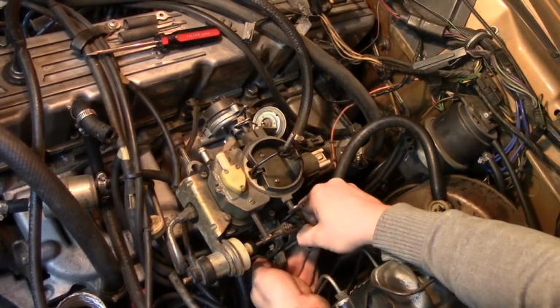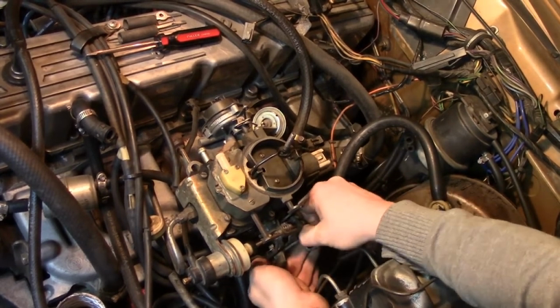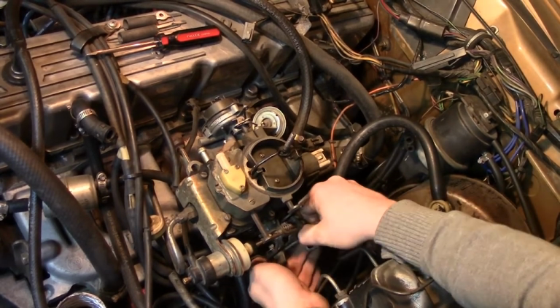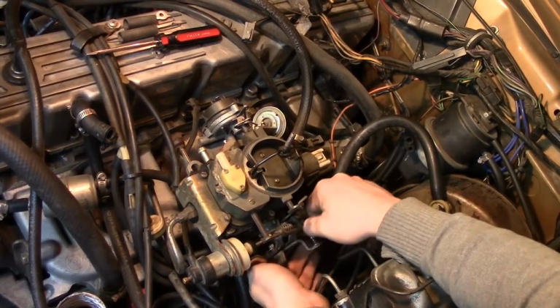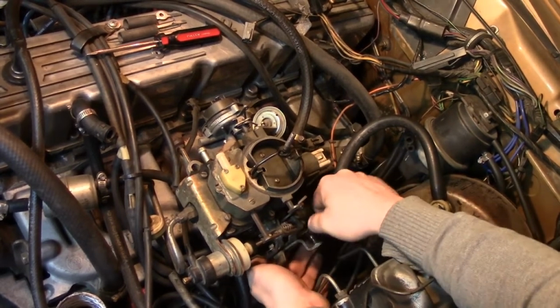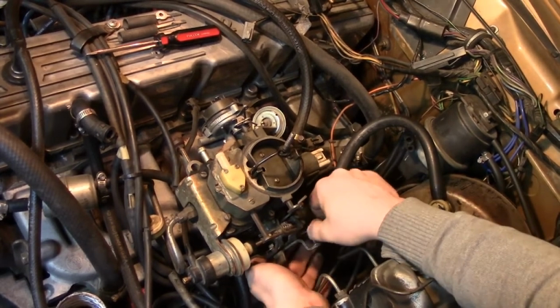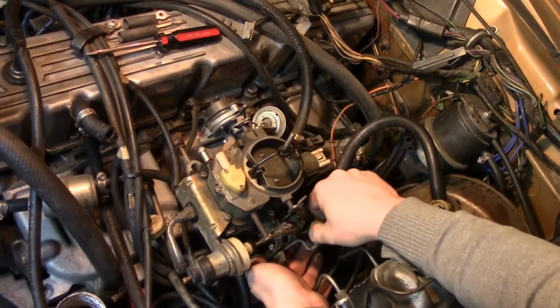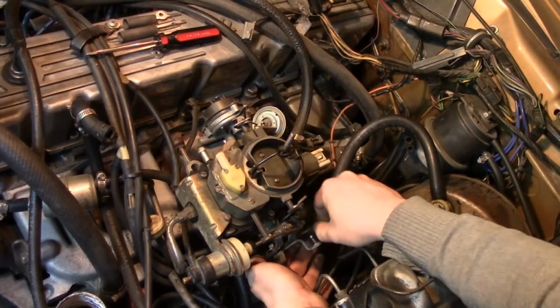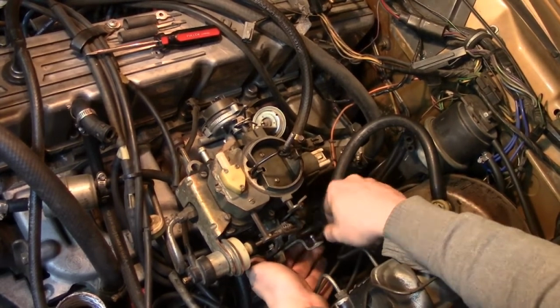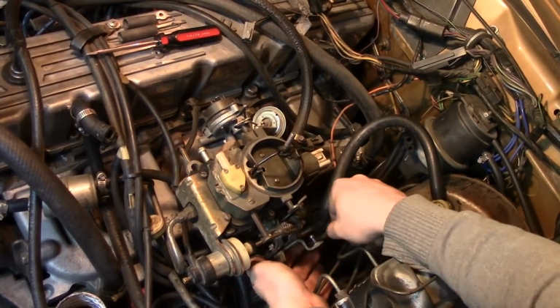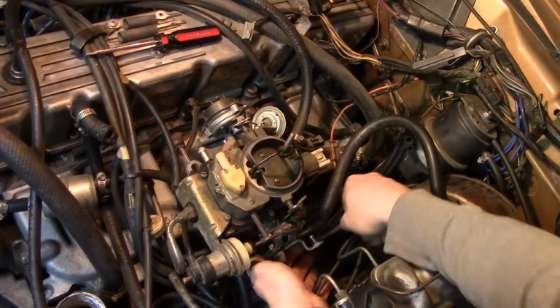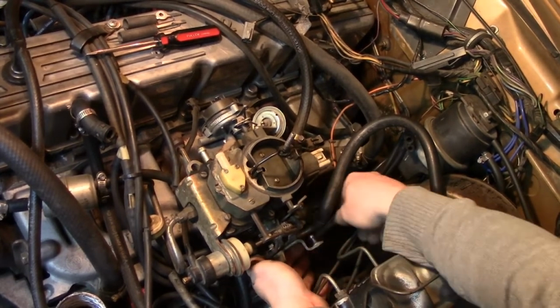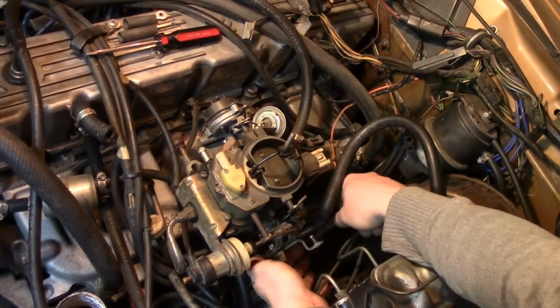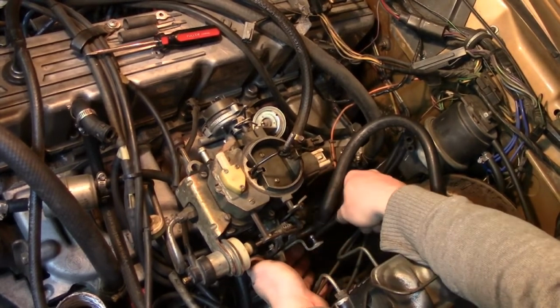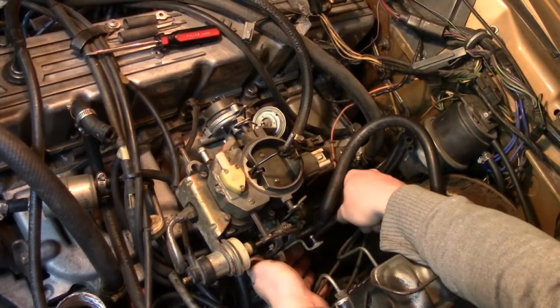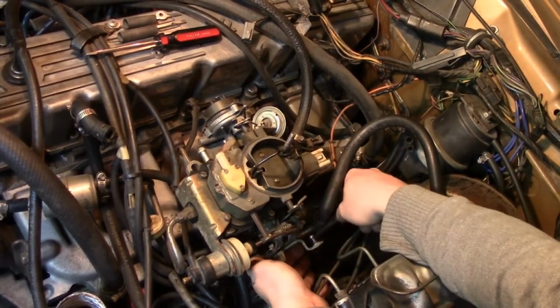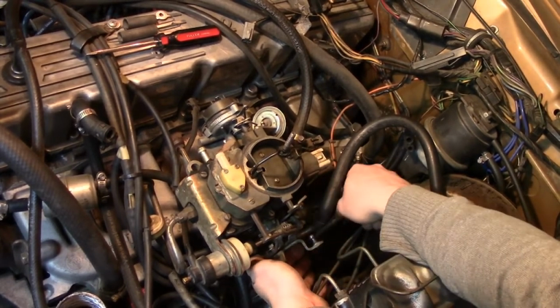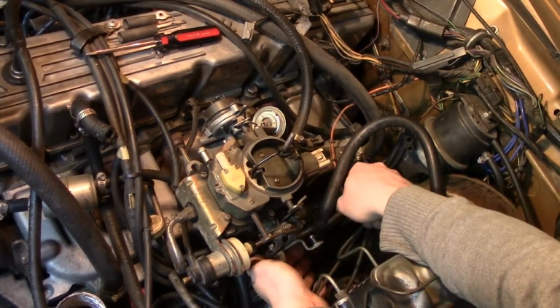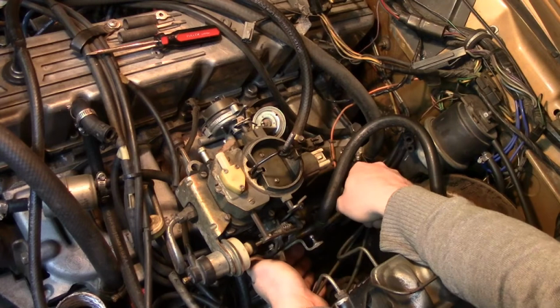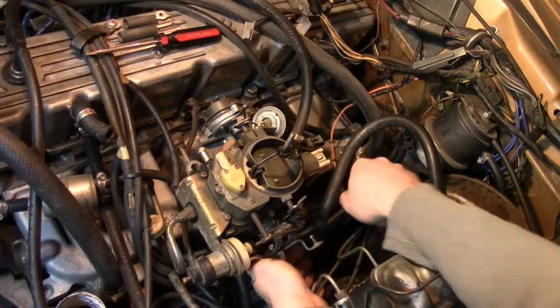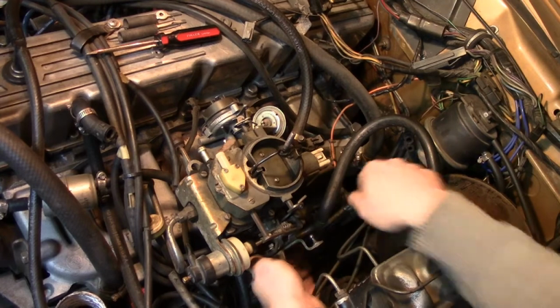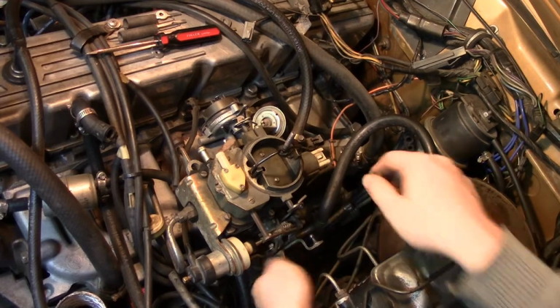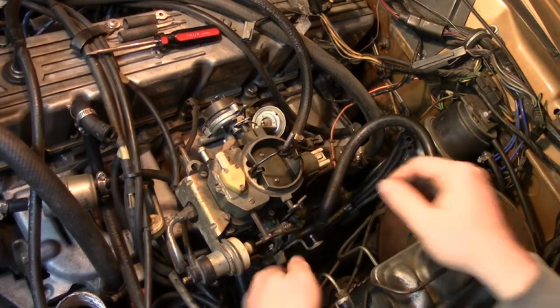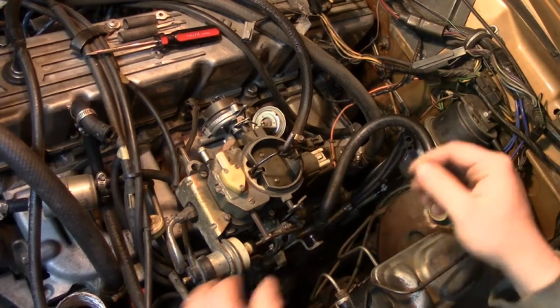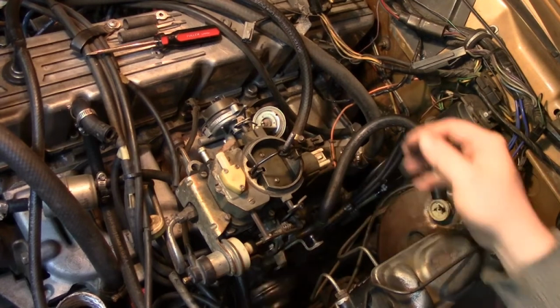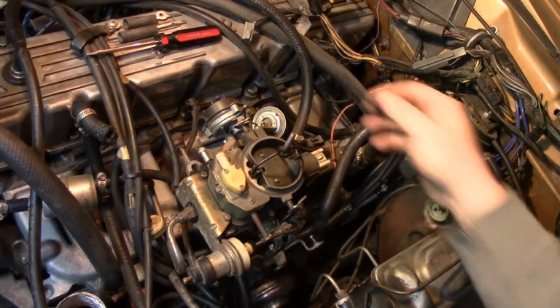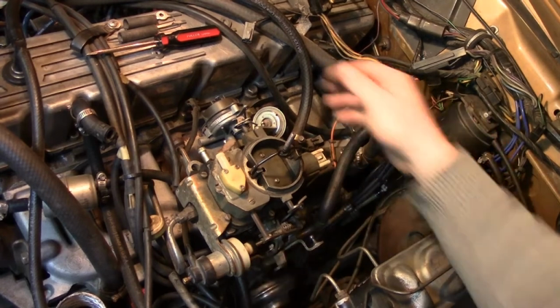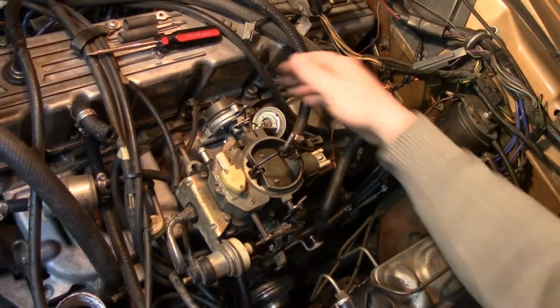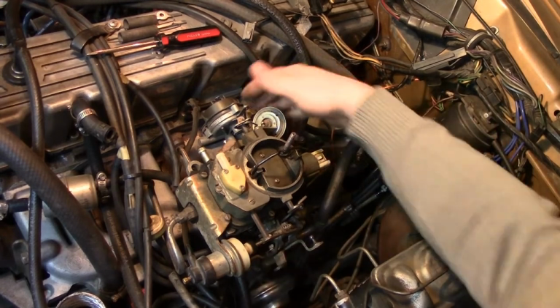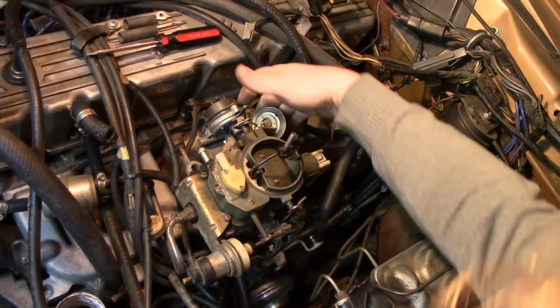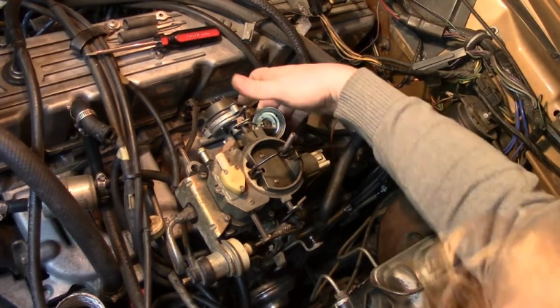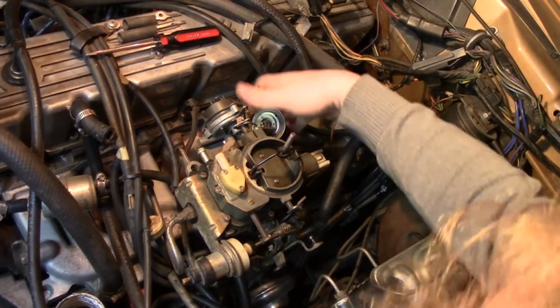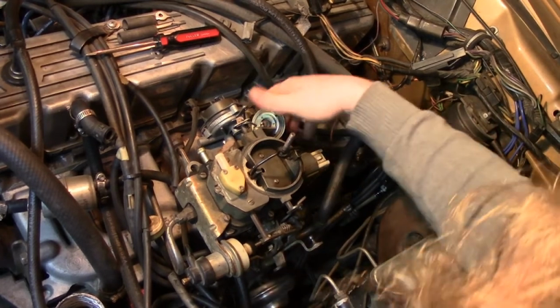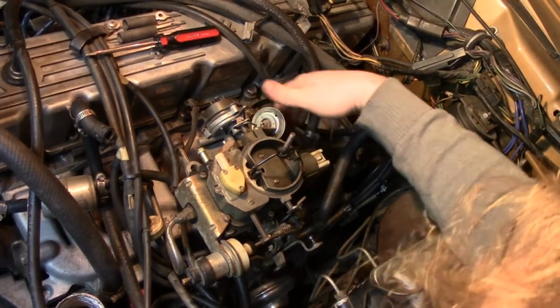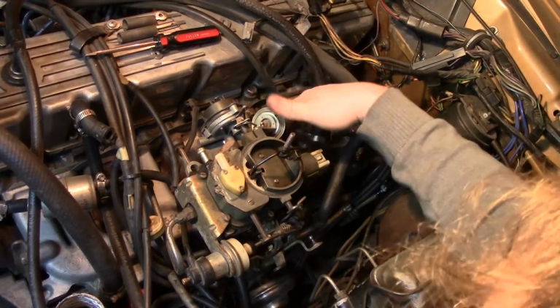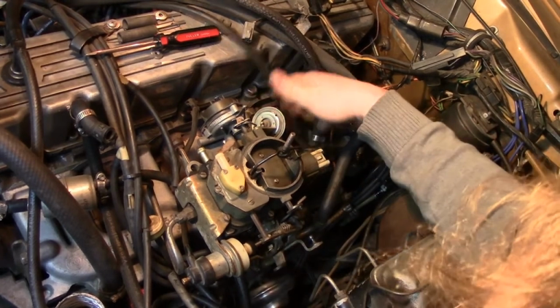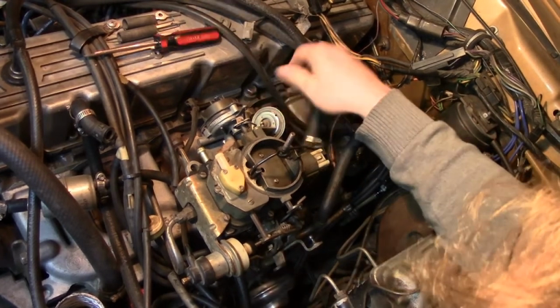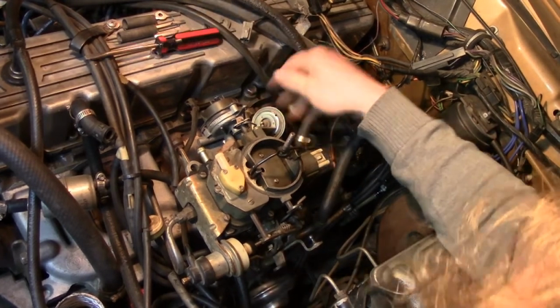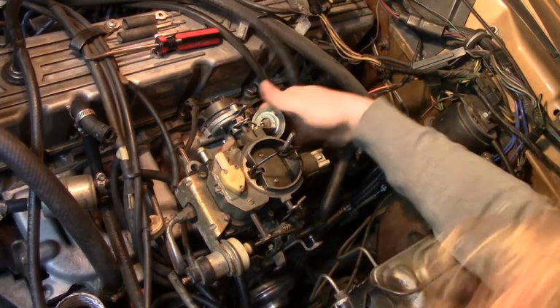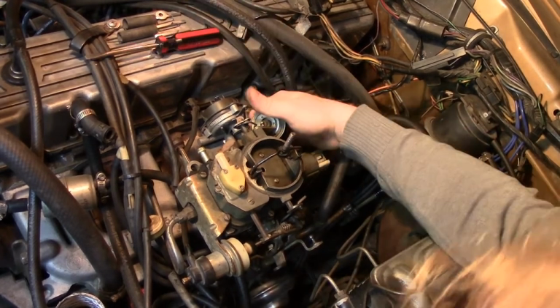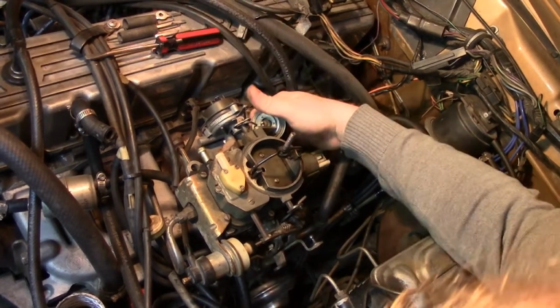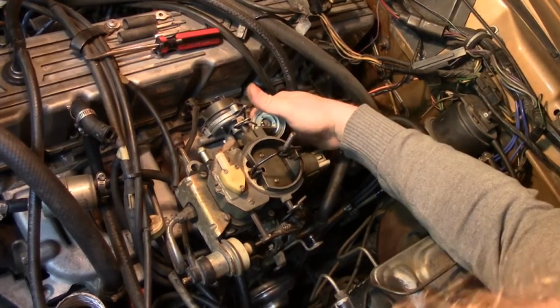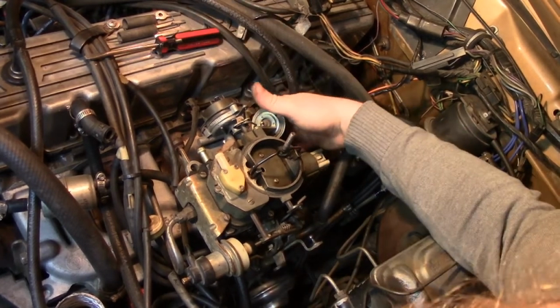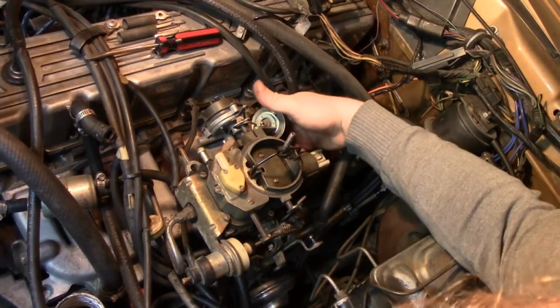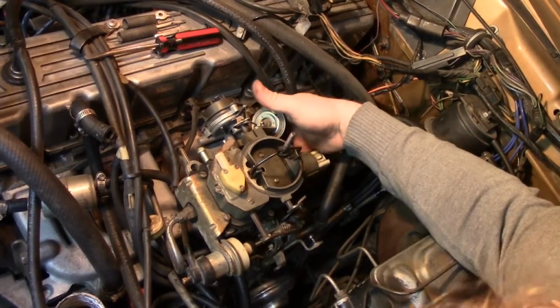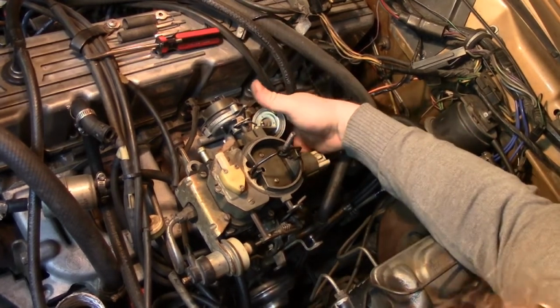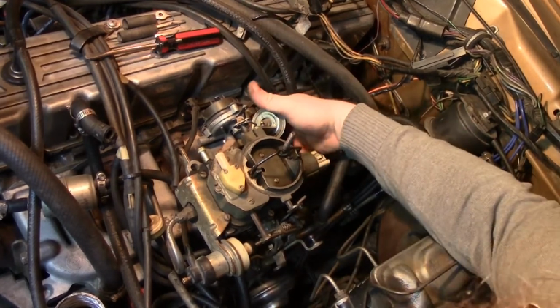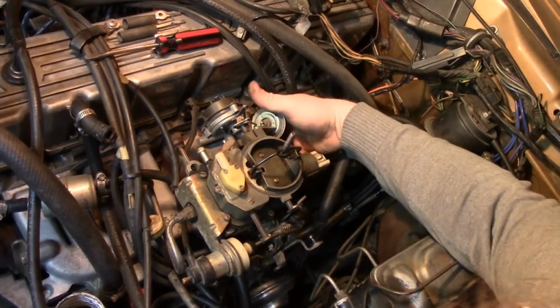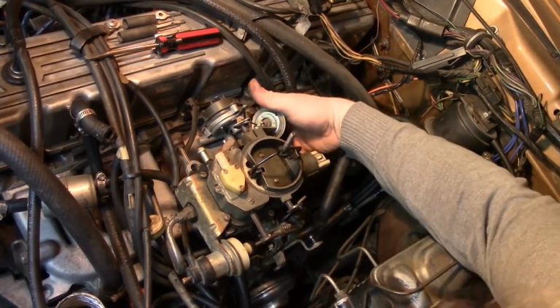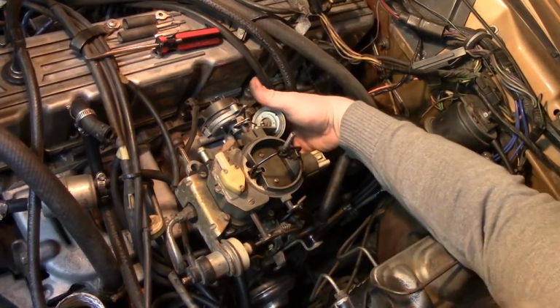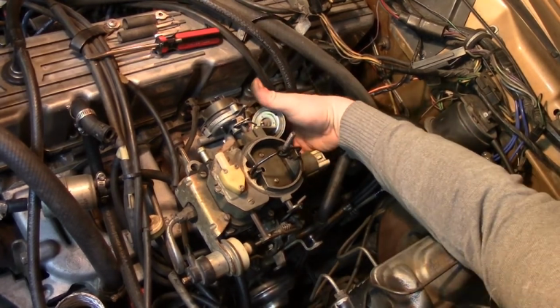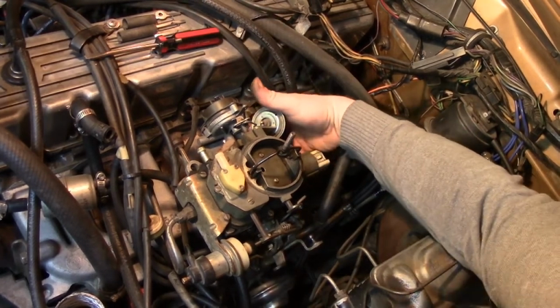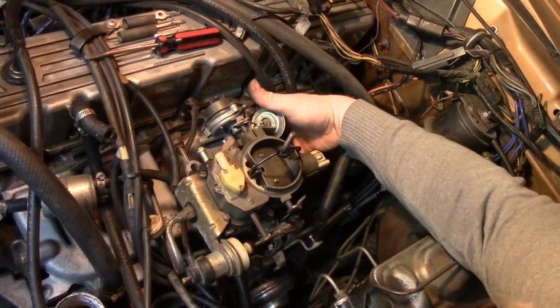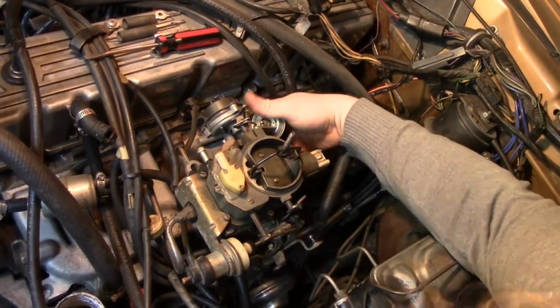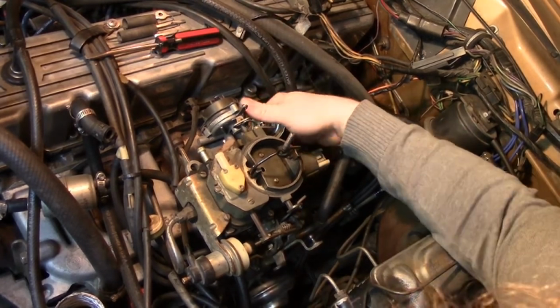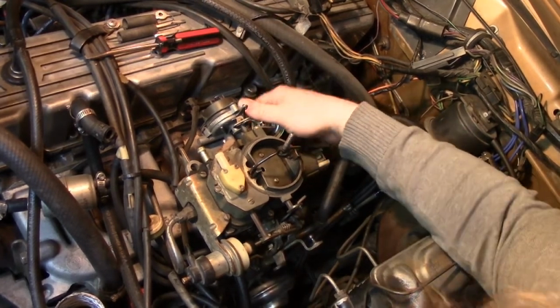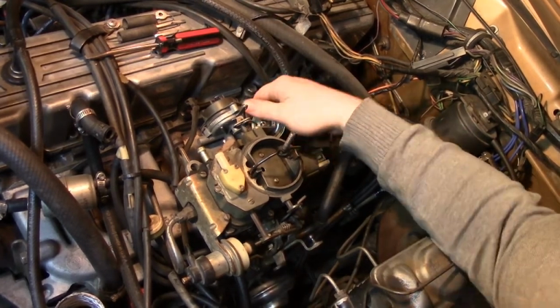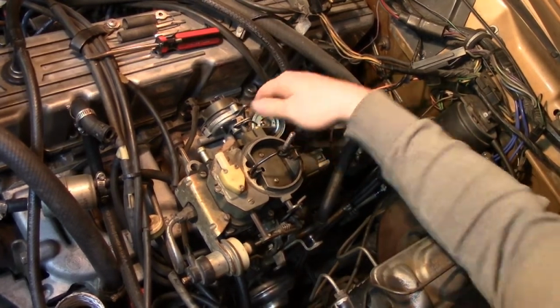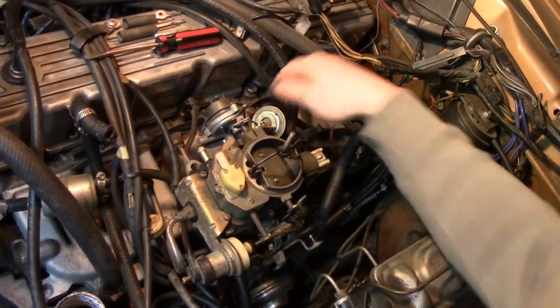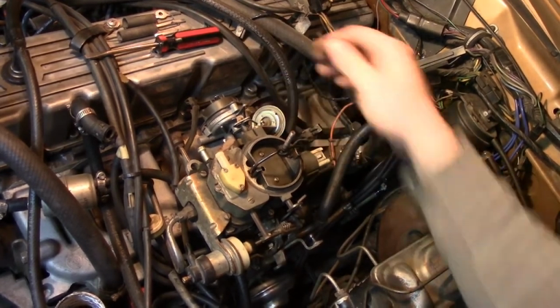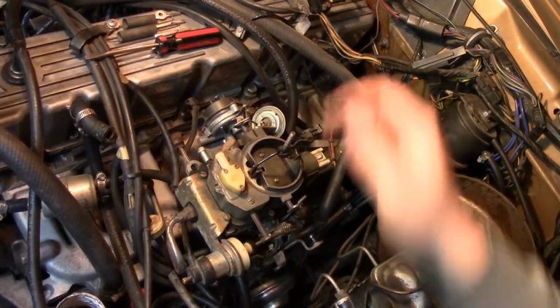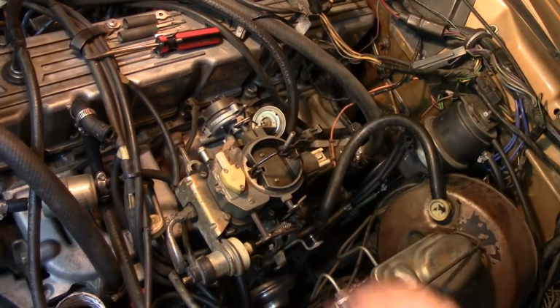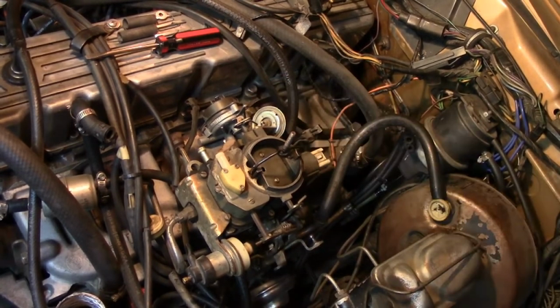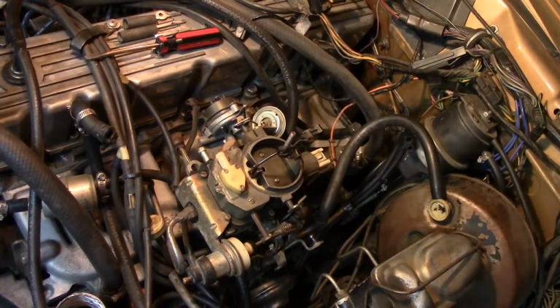There's my throttle linkage — just let that fall back. And that should be everything. Oh, a fuel line.